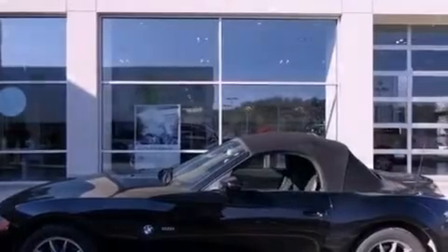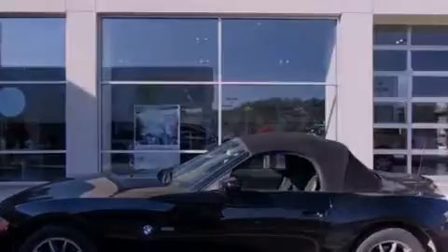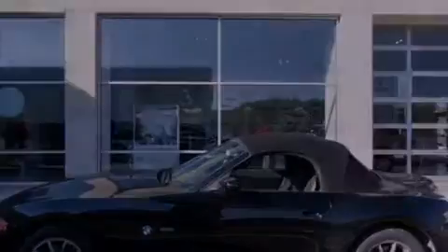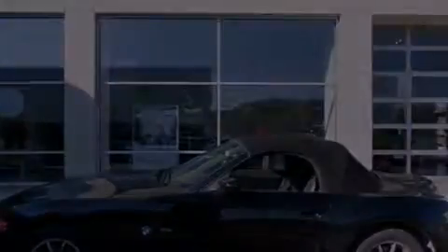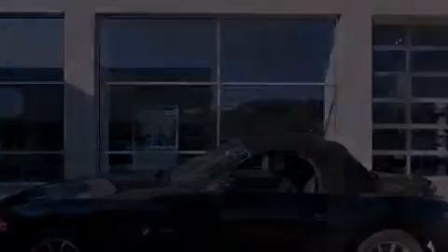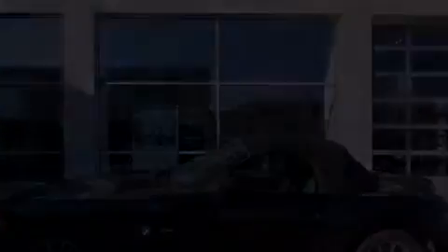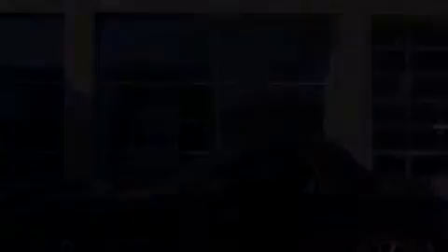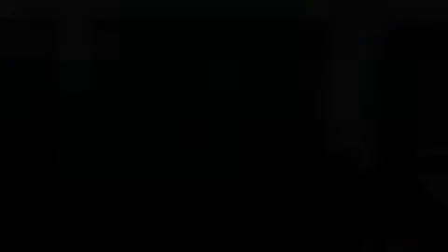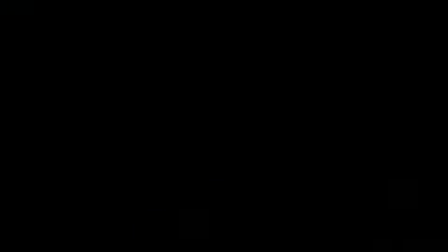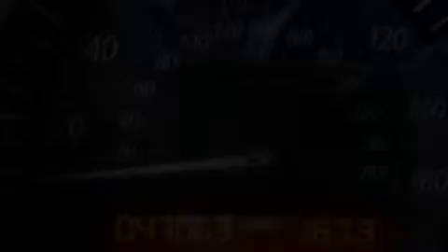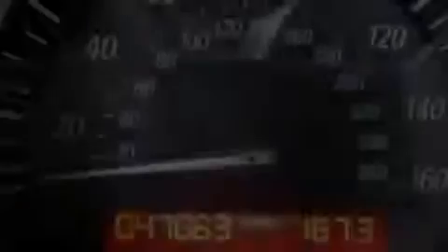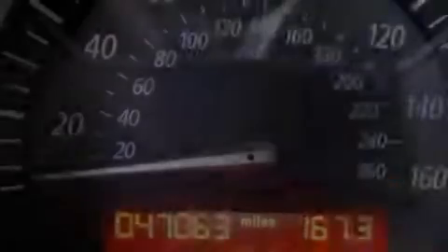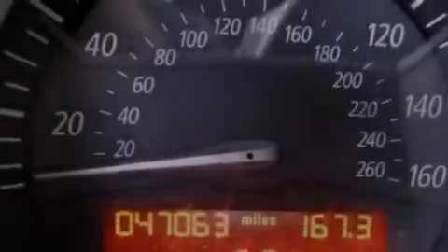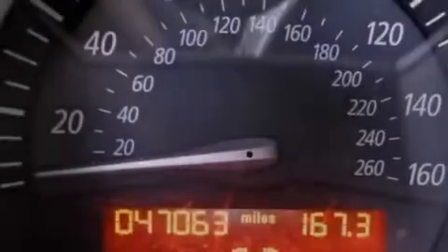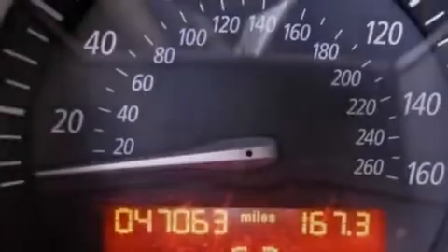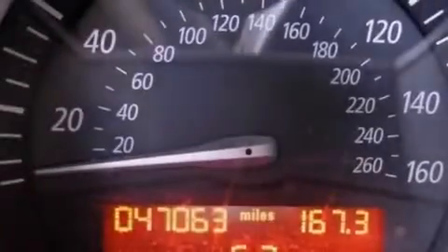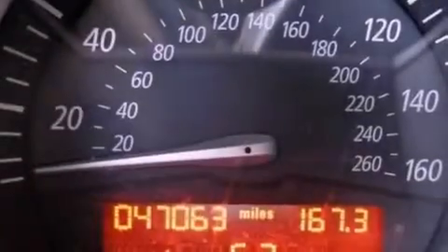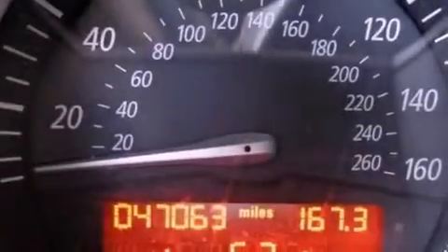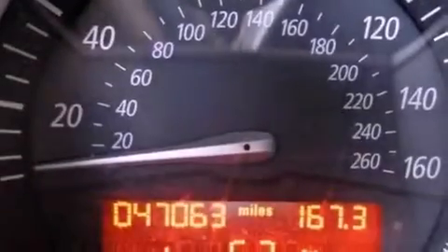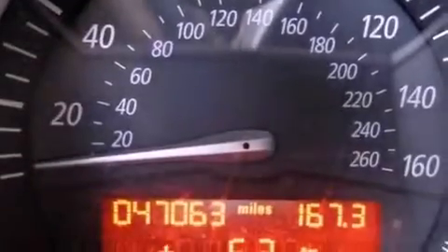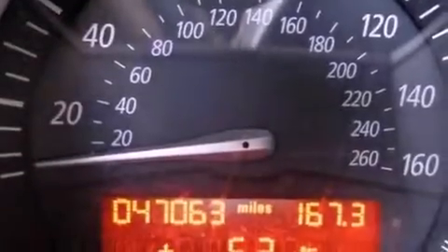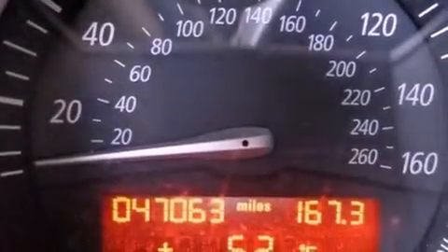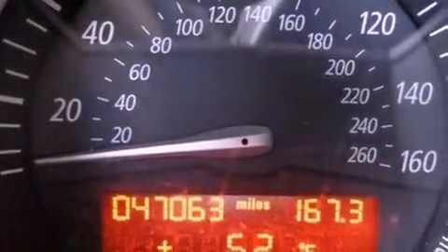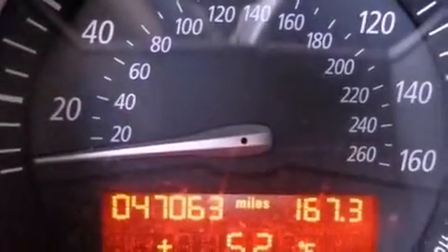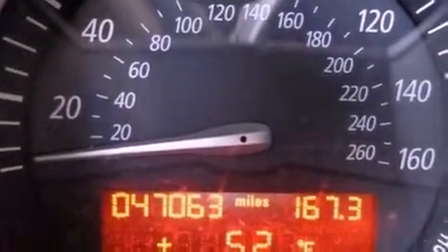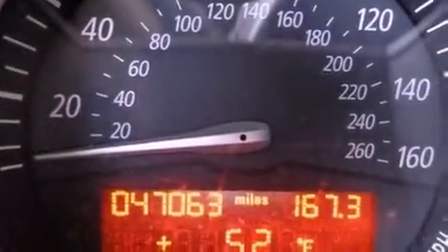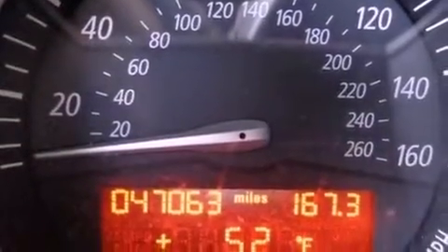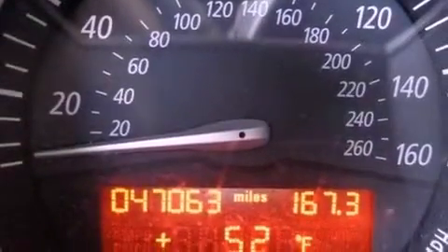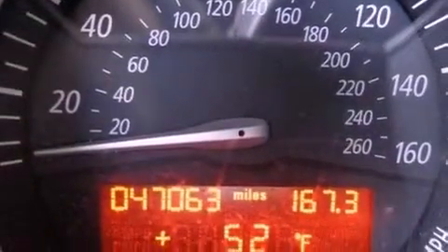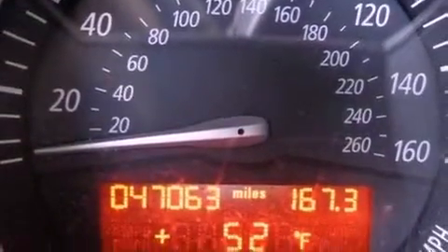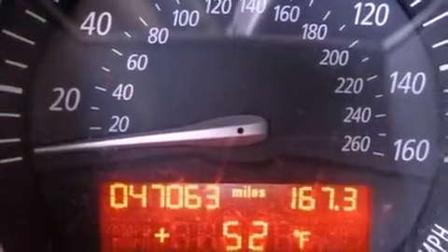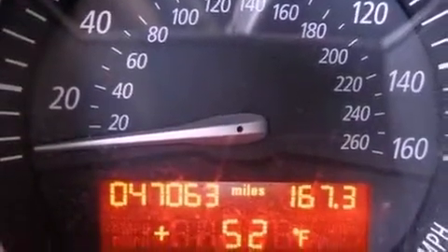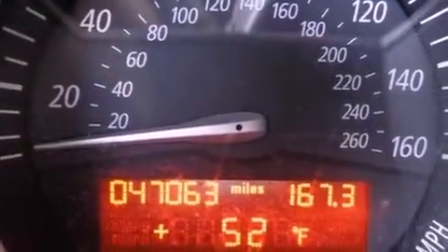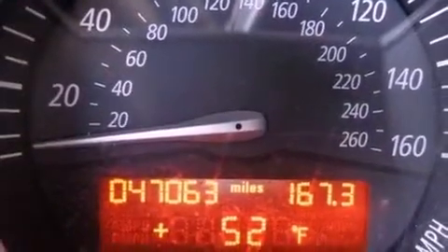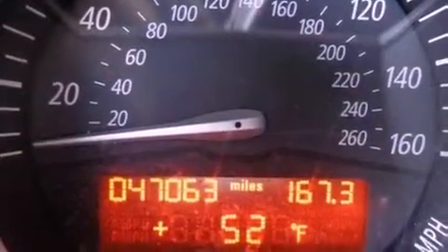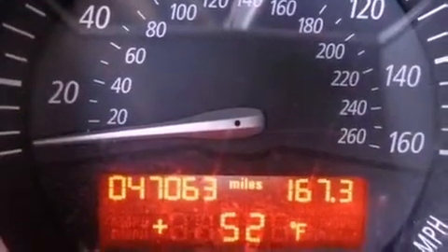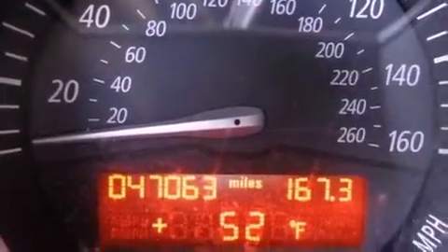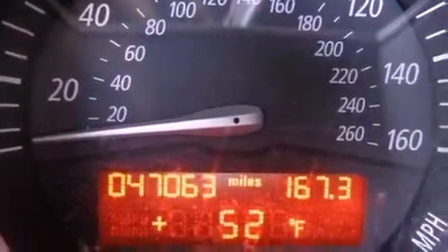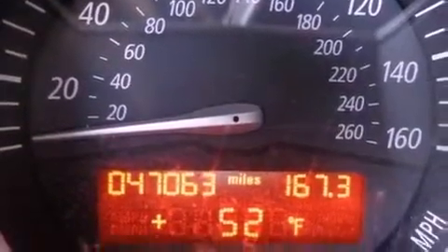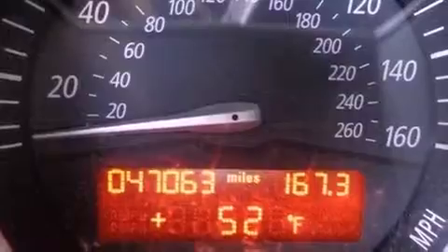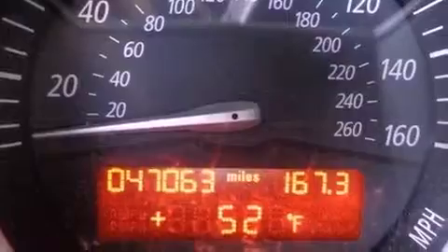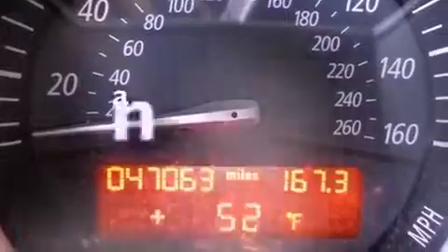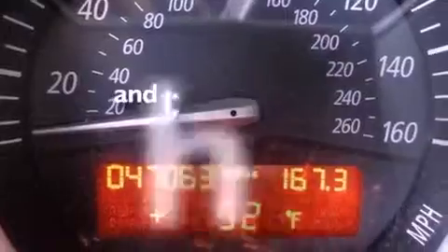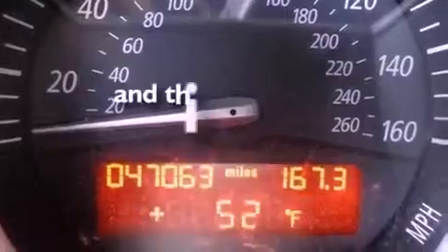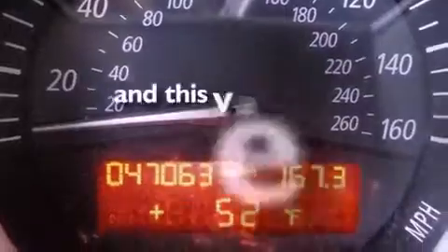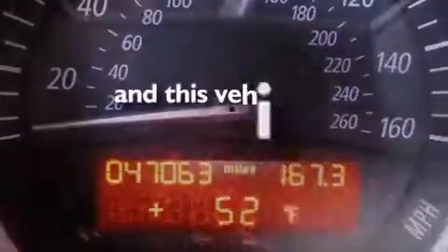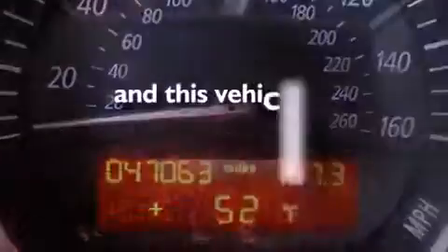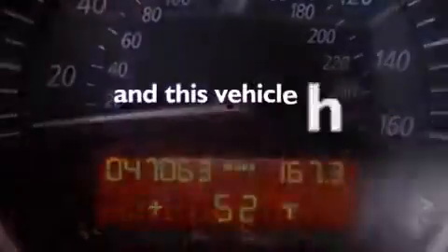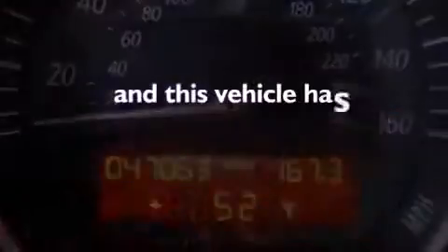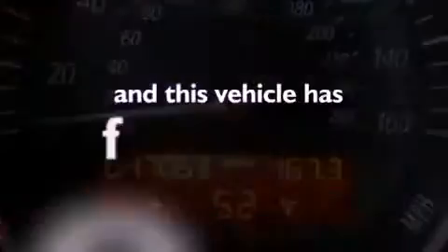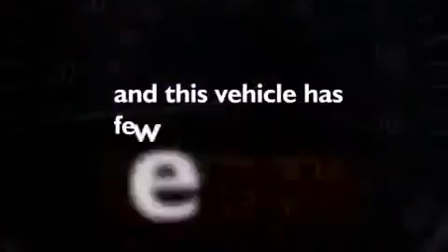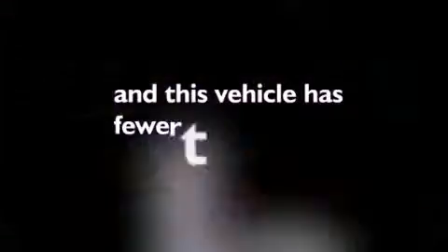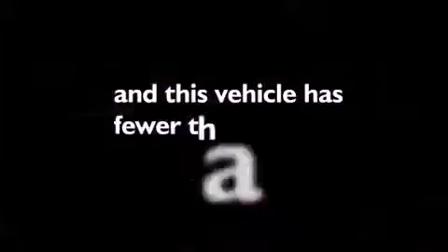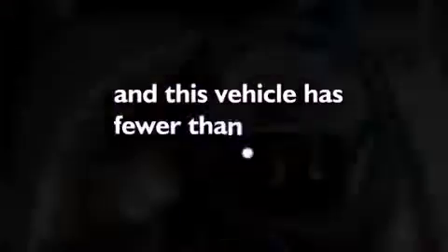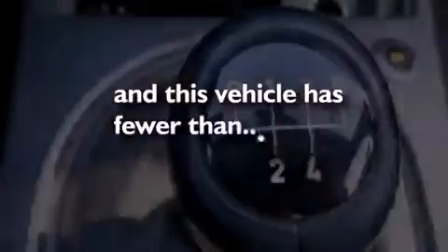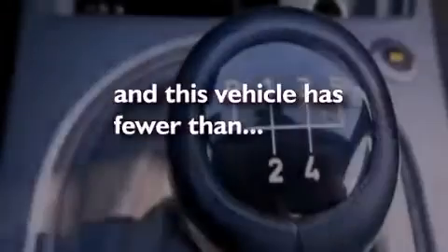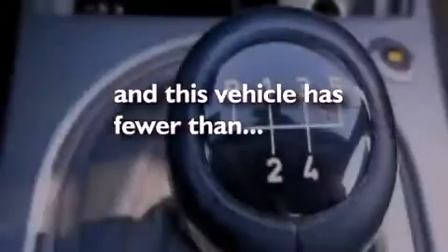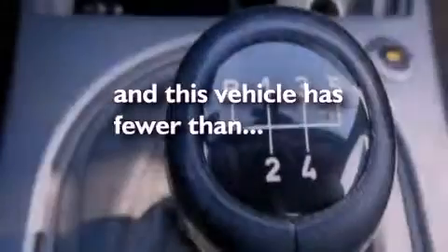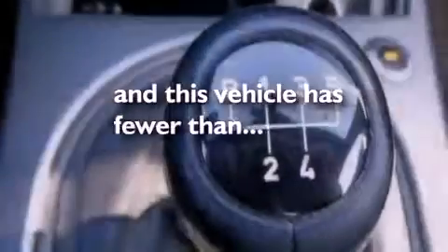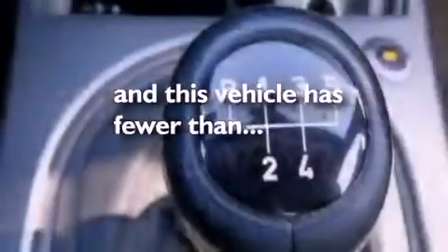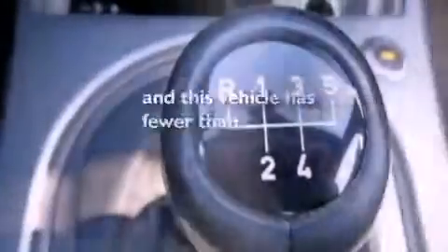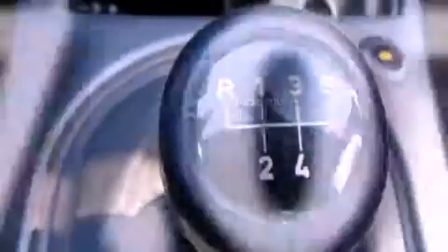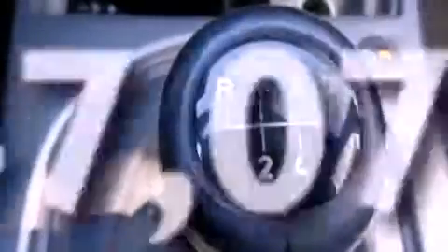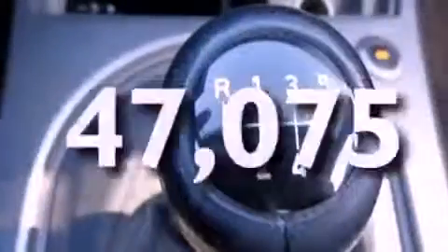Additional features include an anti-lock braking system, rain-sensing windshield wipers, and this vehicle has fewer than 48,000 miles on the odometer.